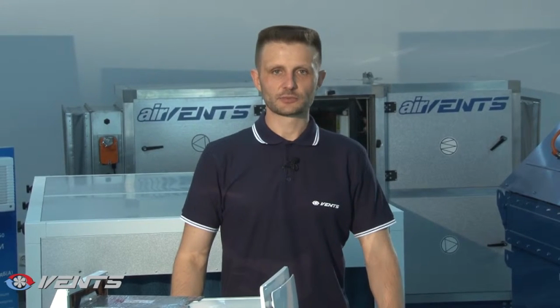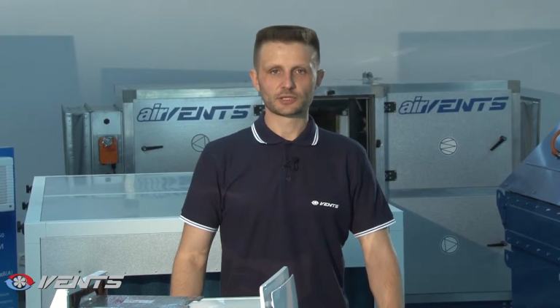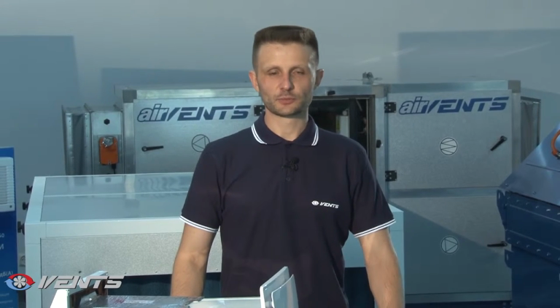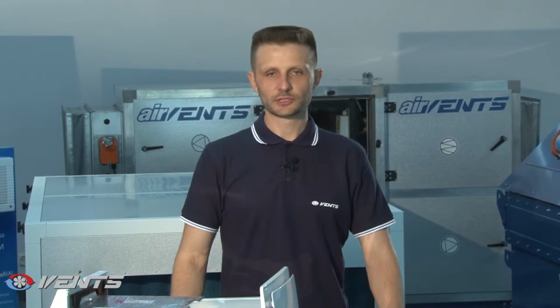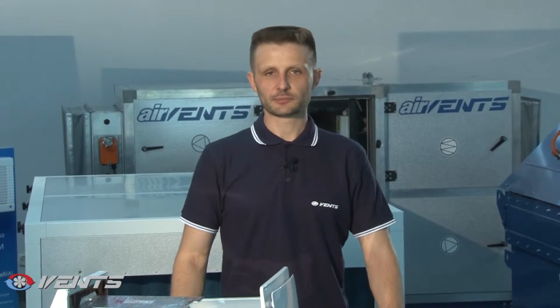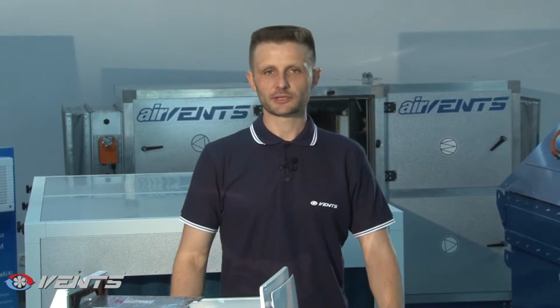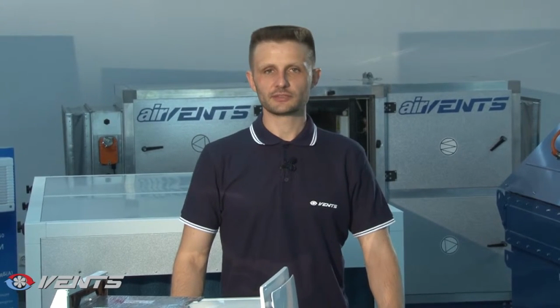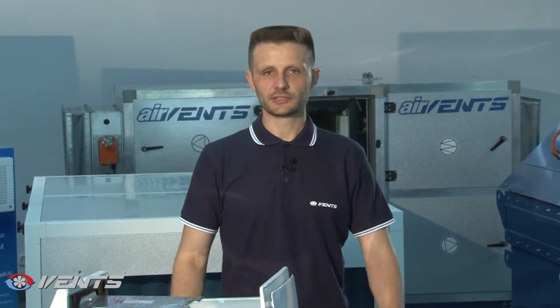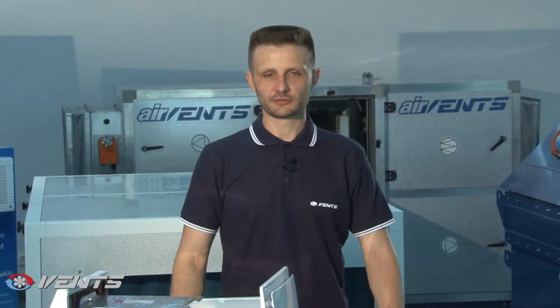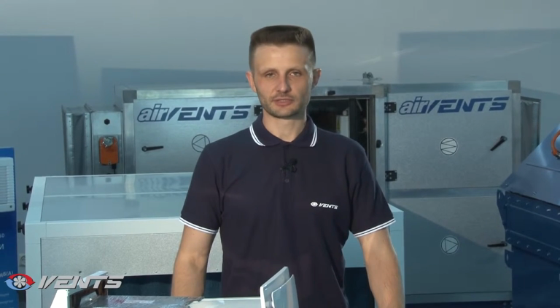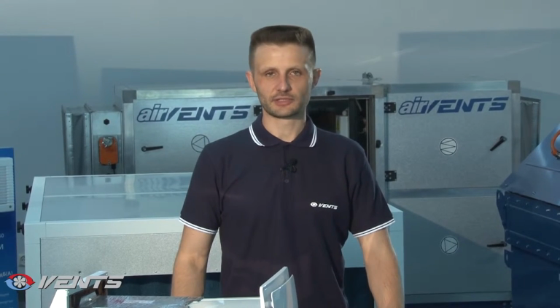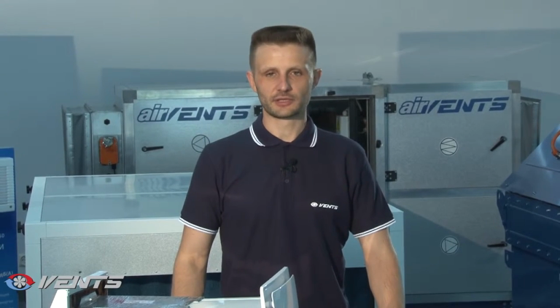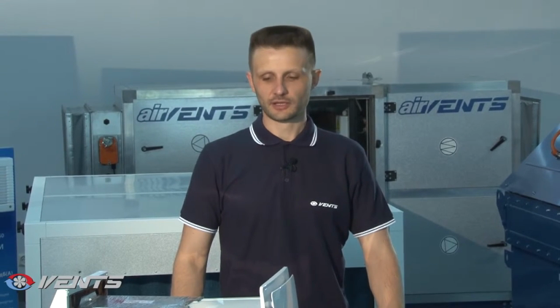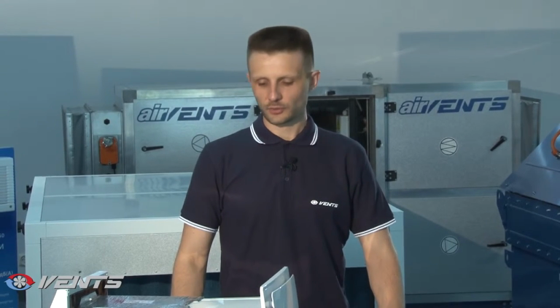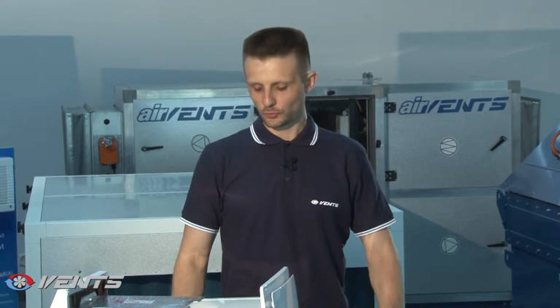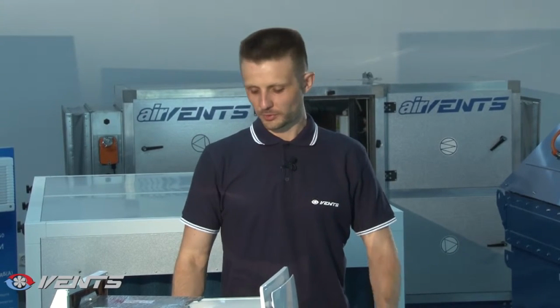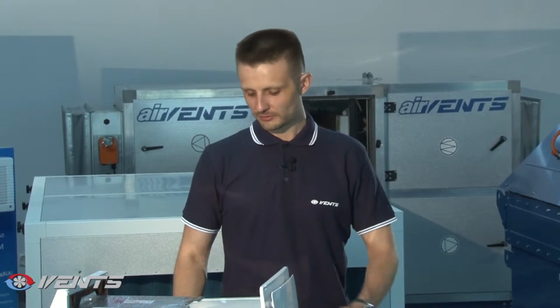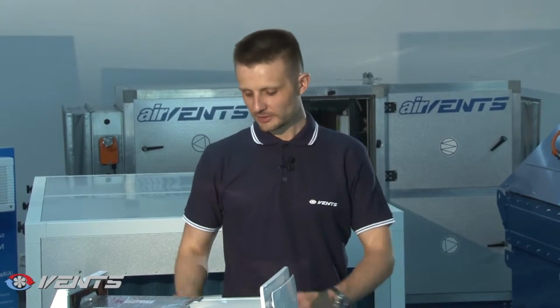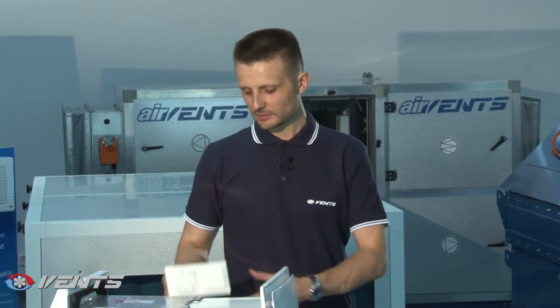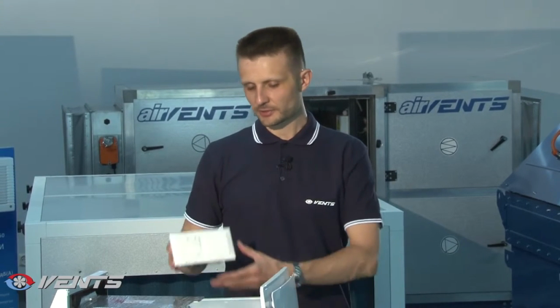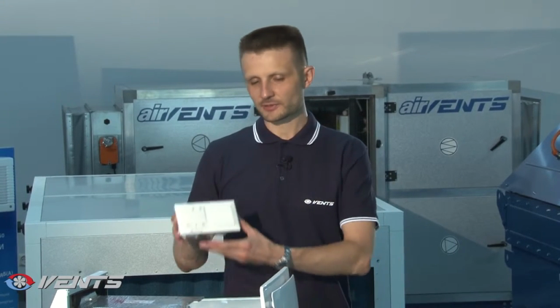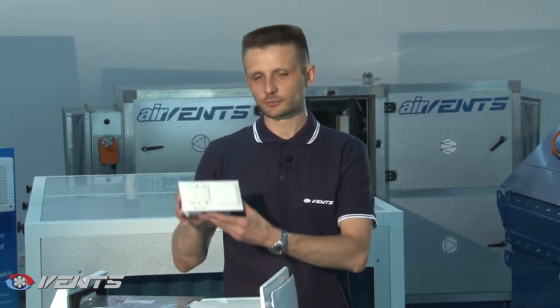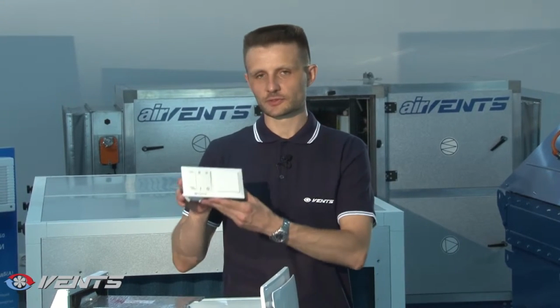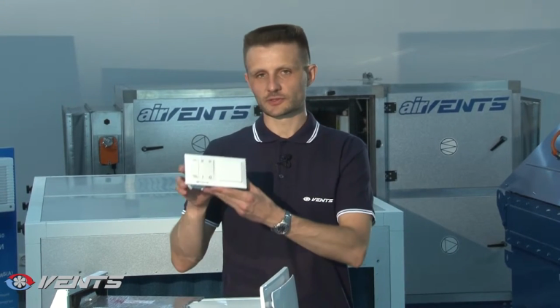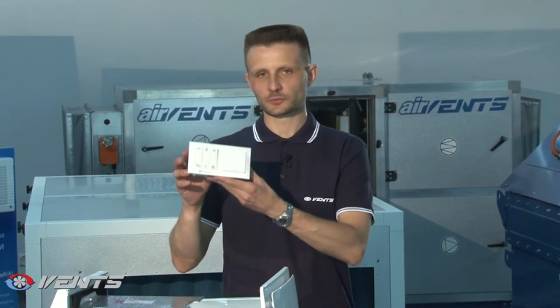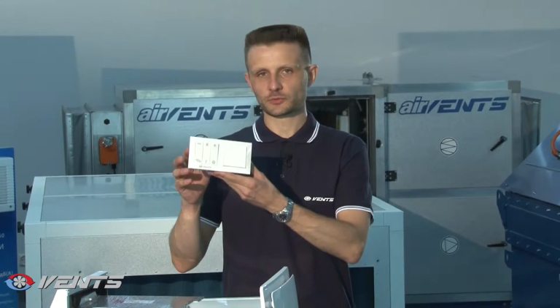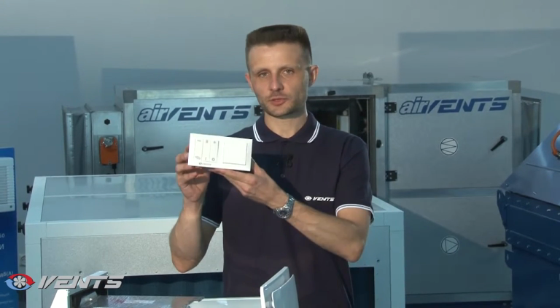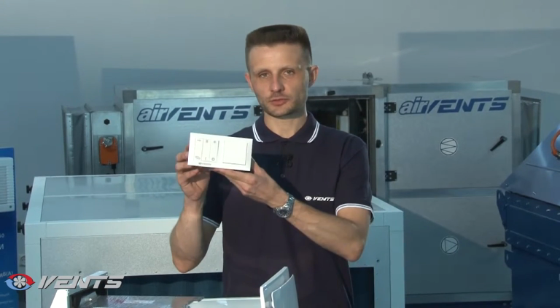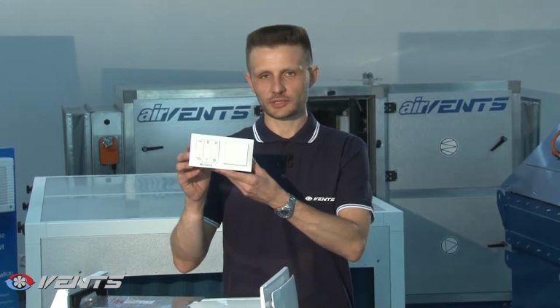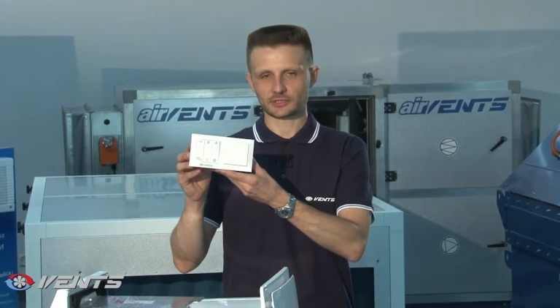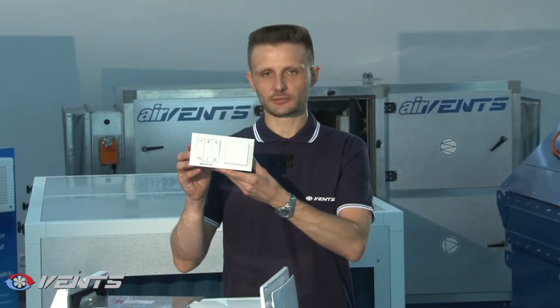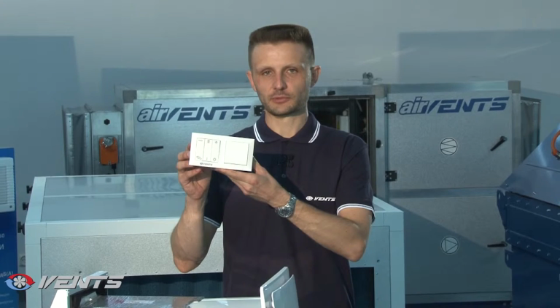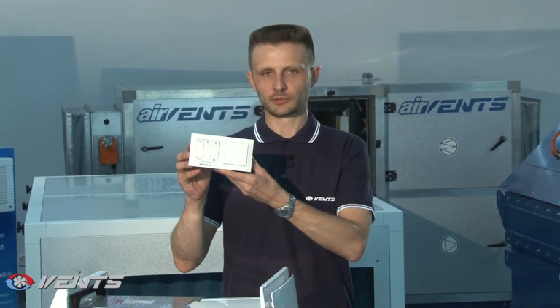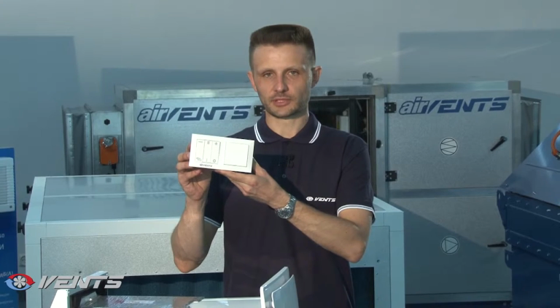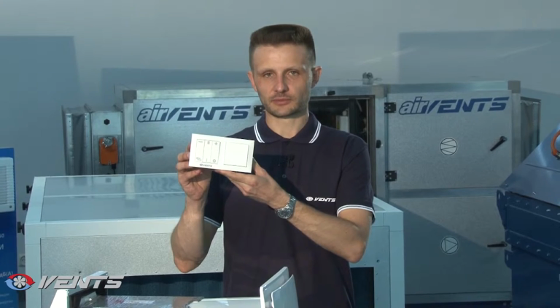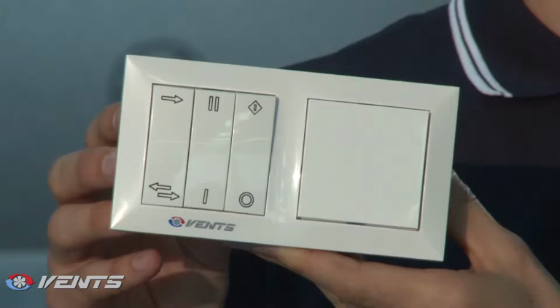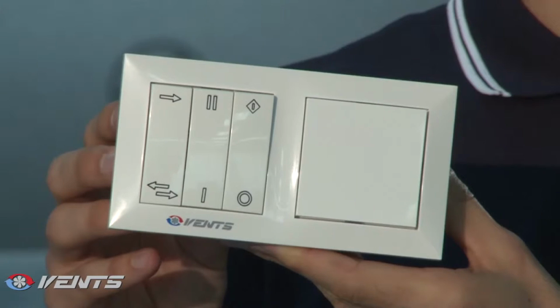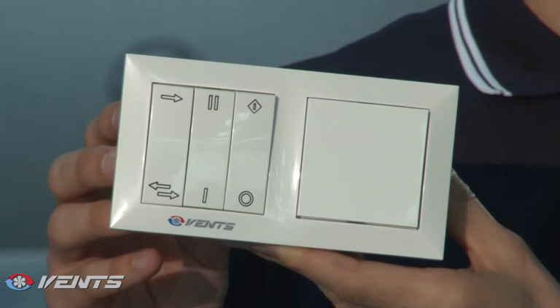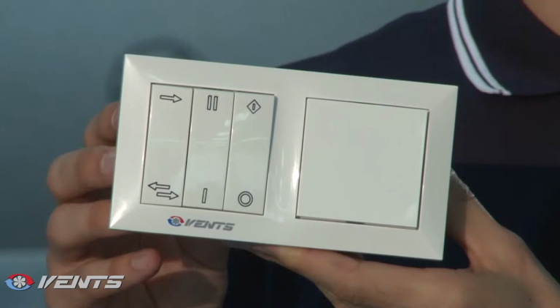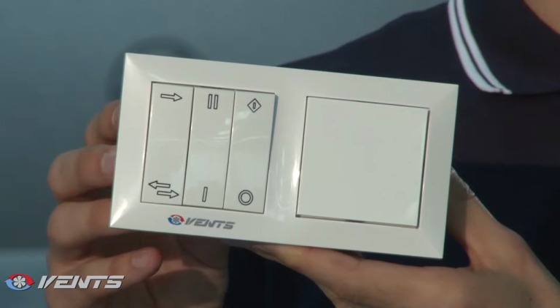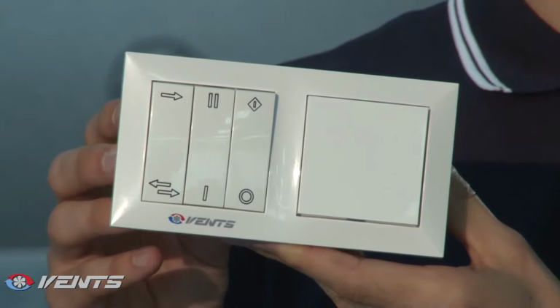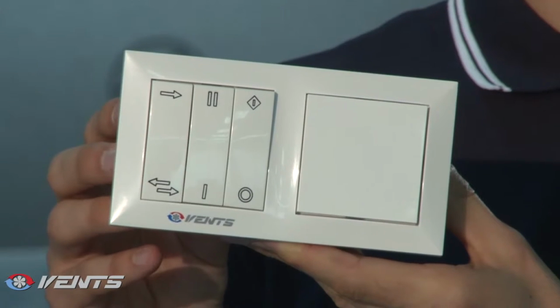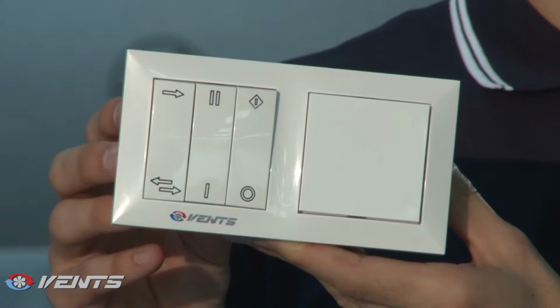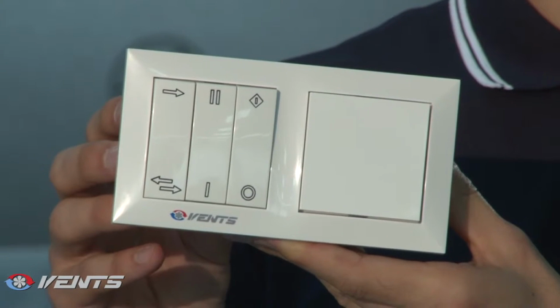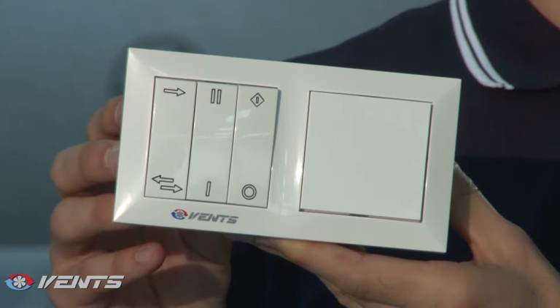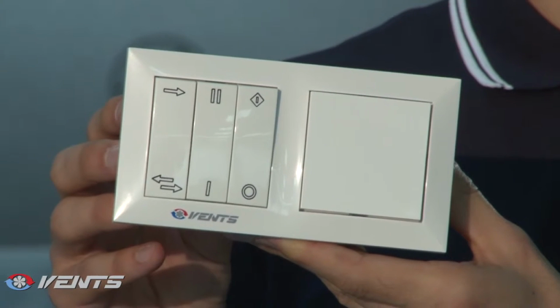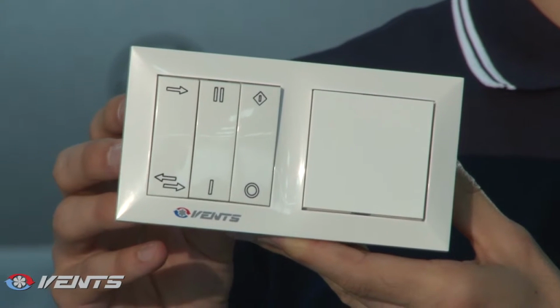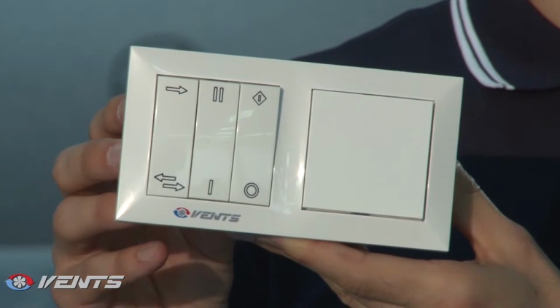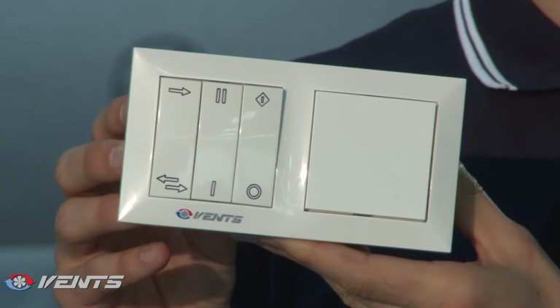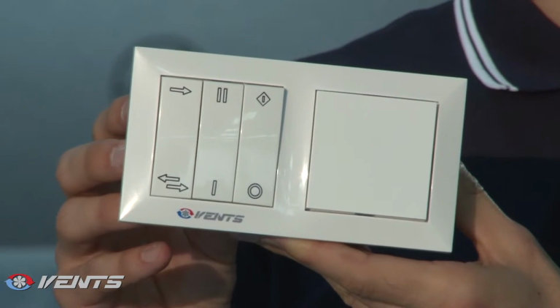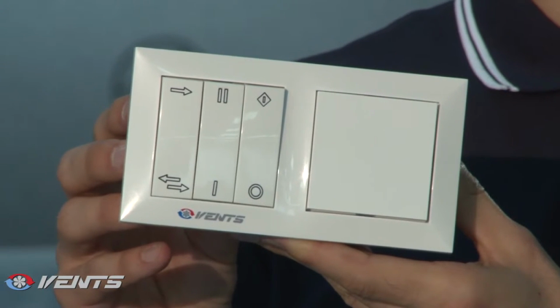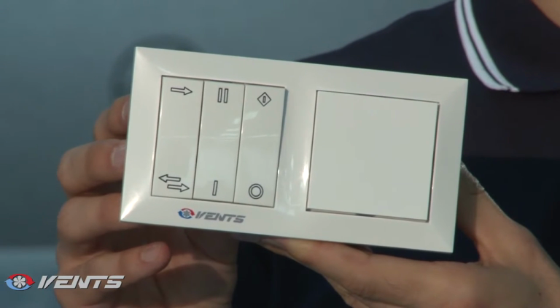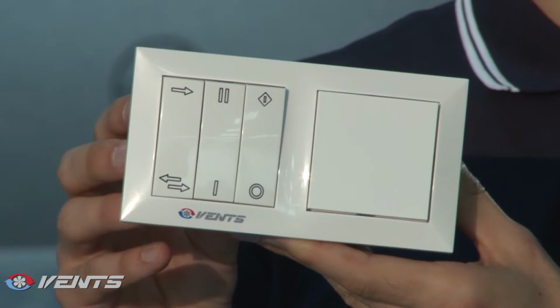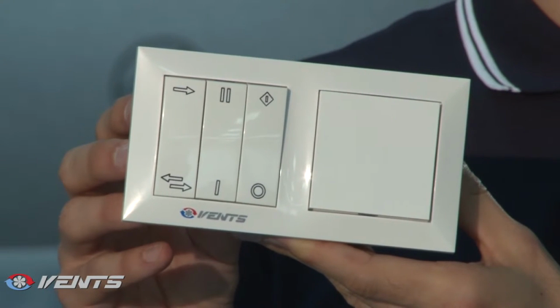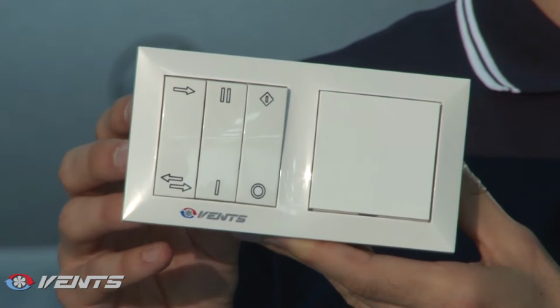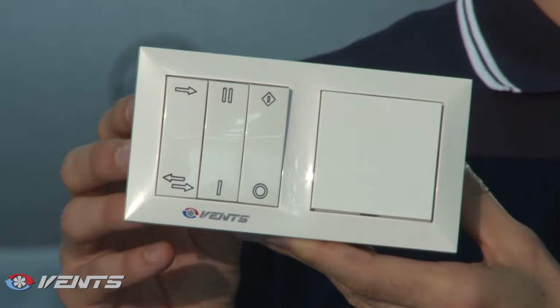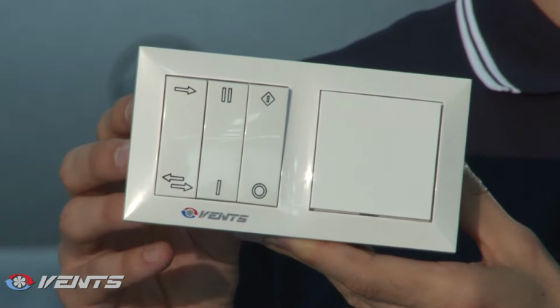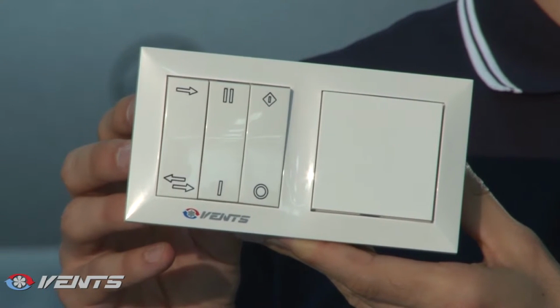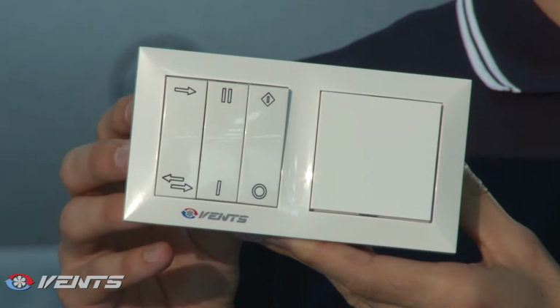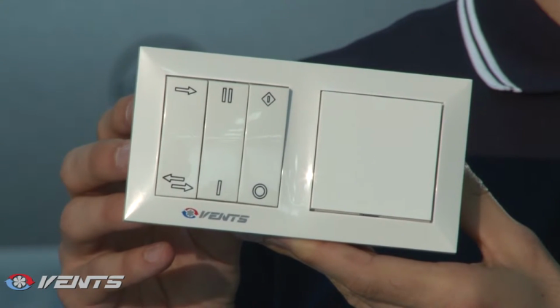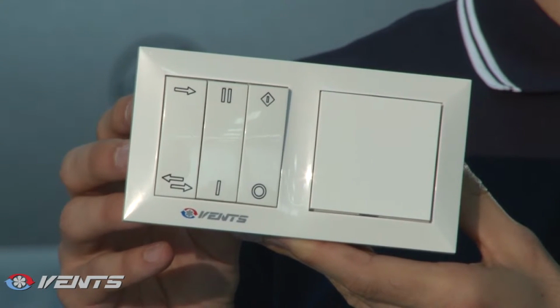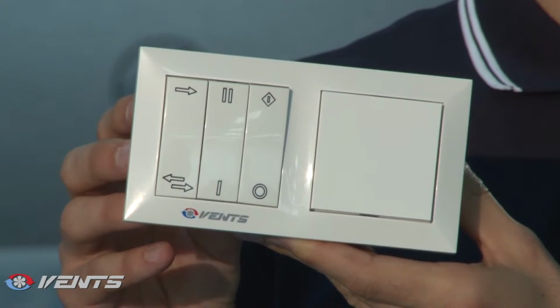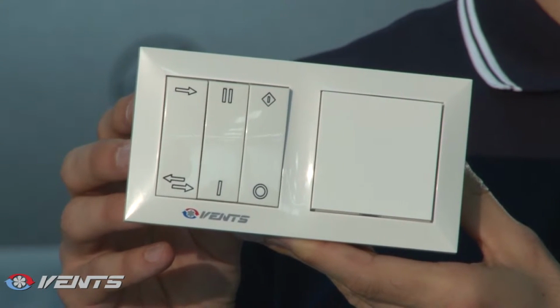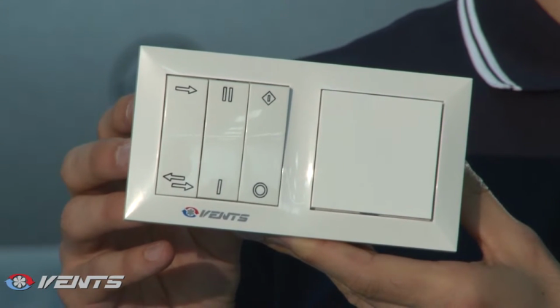The integrated automatic control circuits enable ventilator speed regulation and operating mode selection.